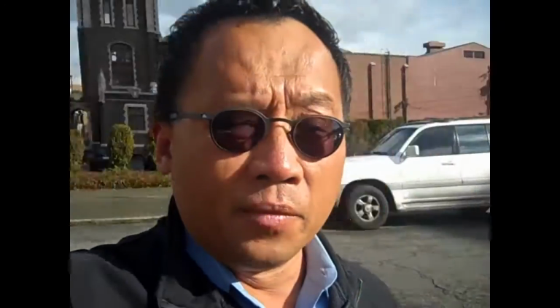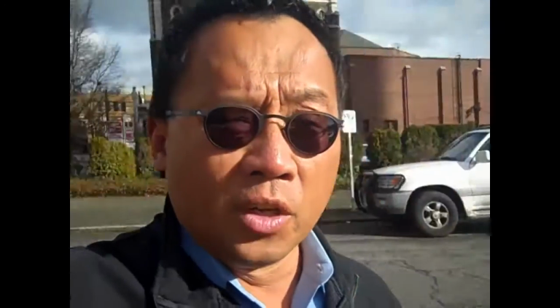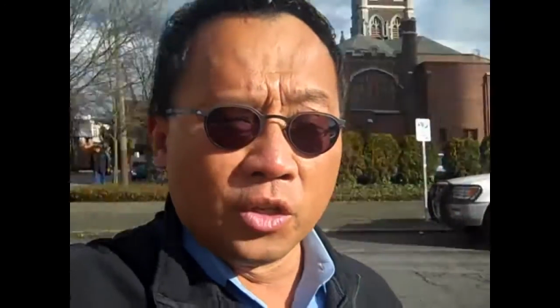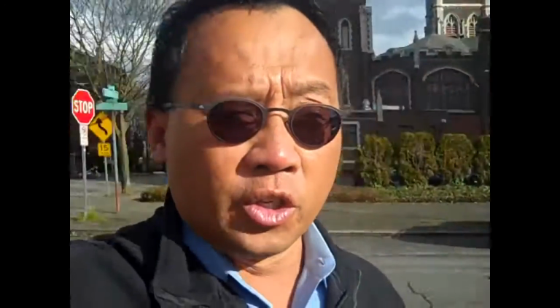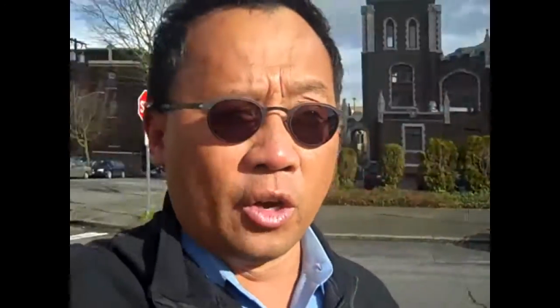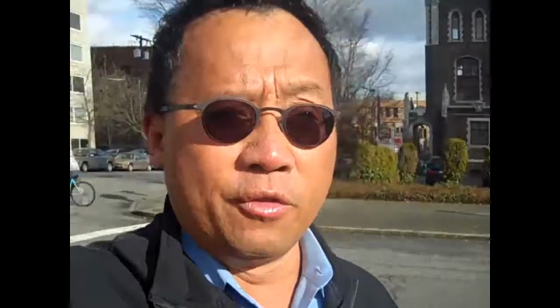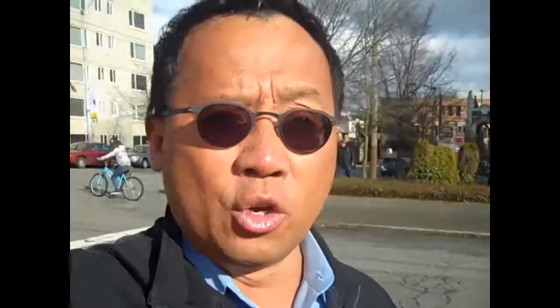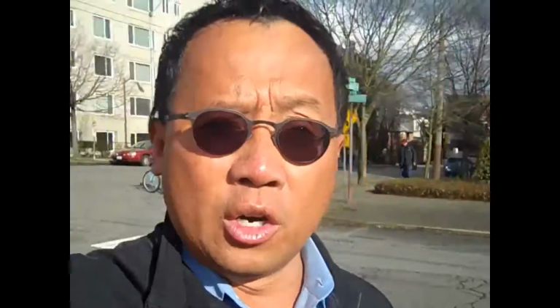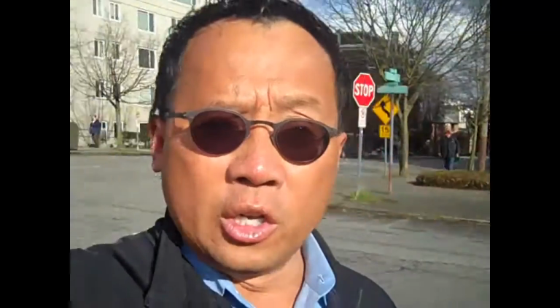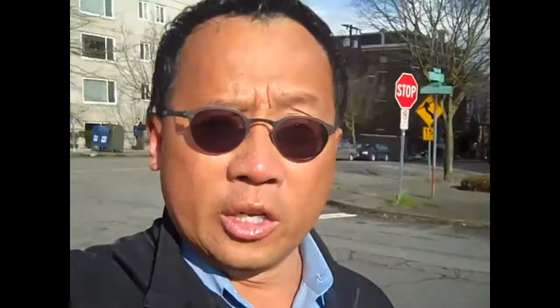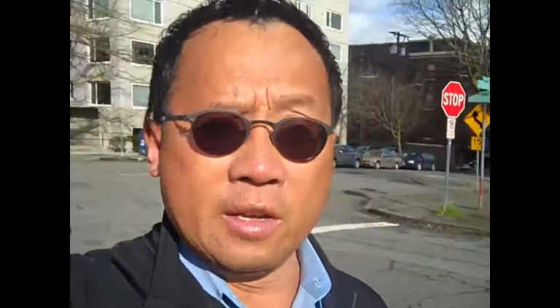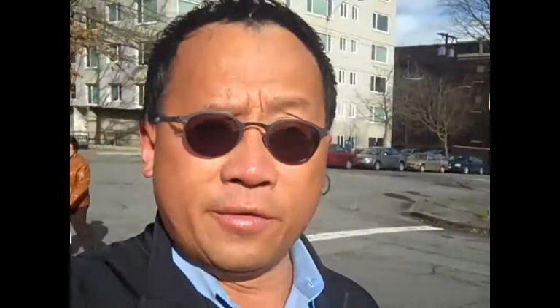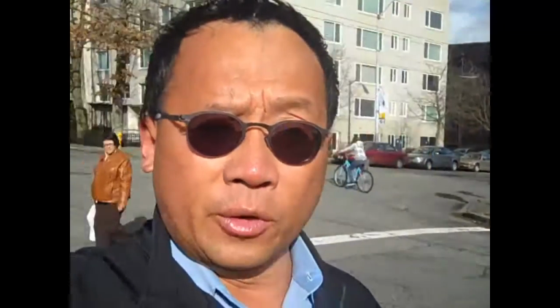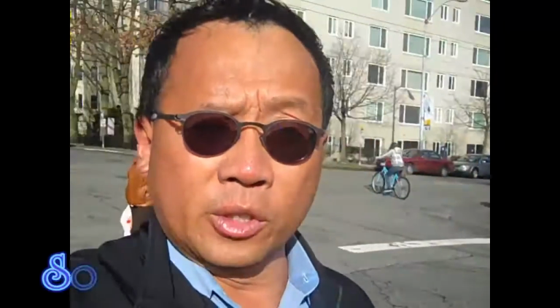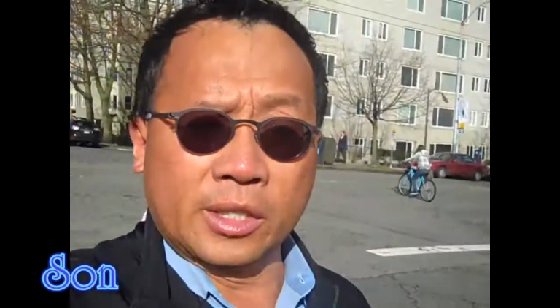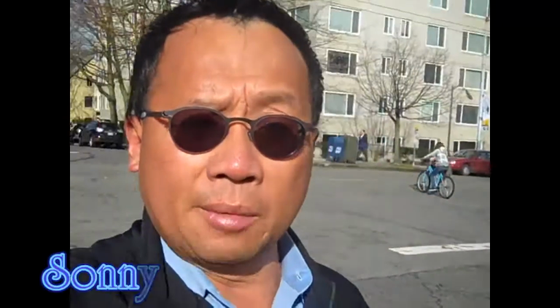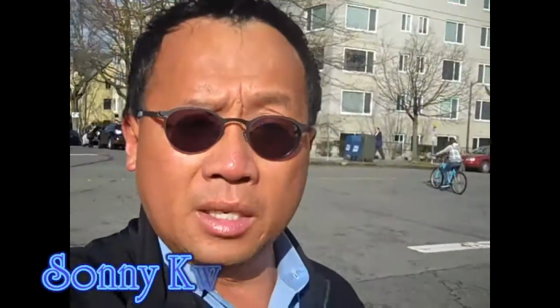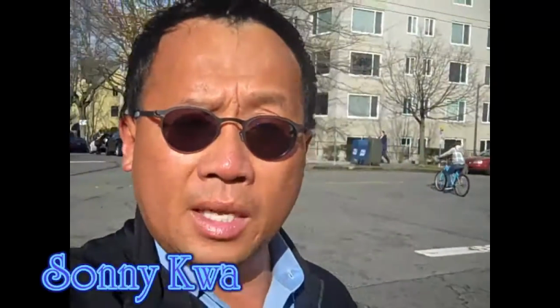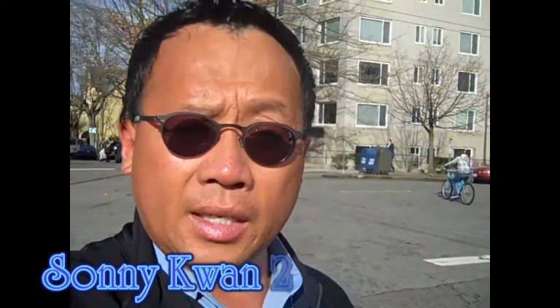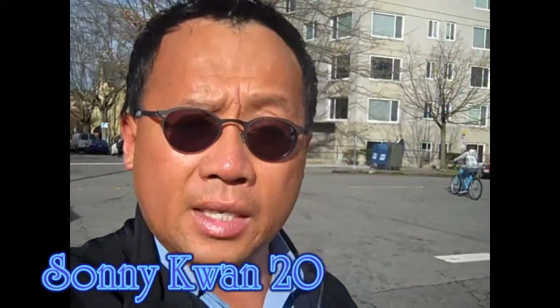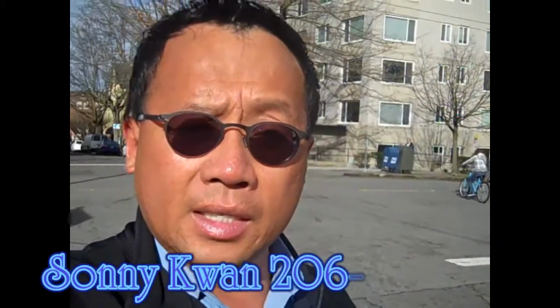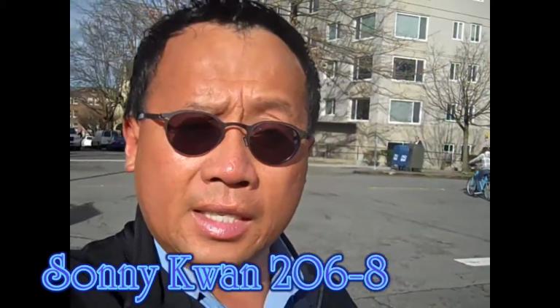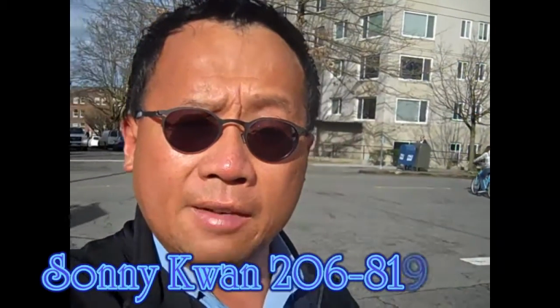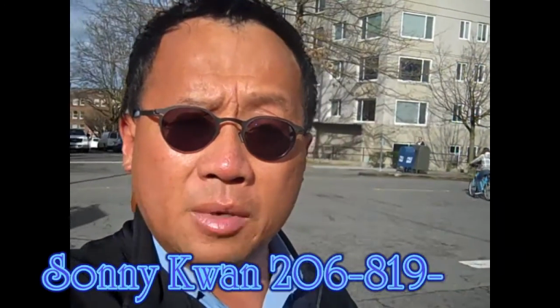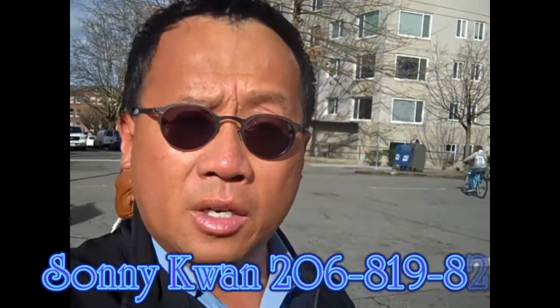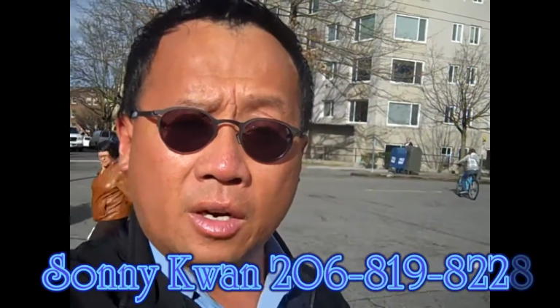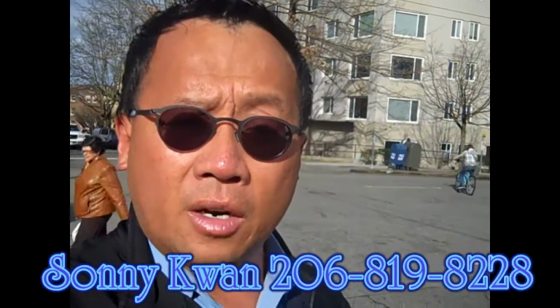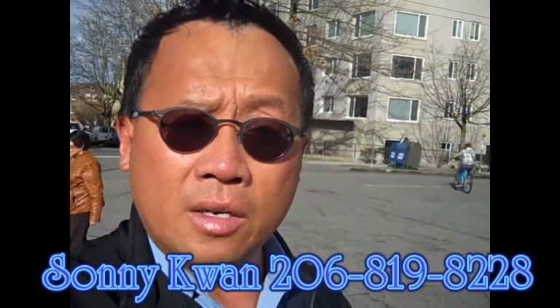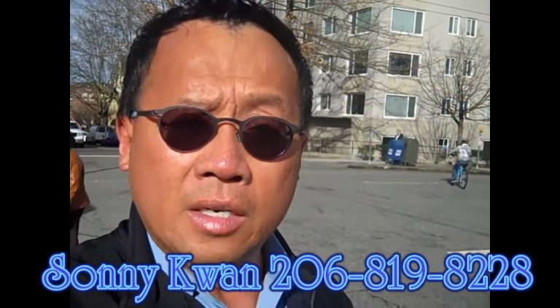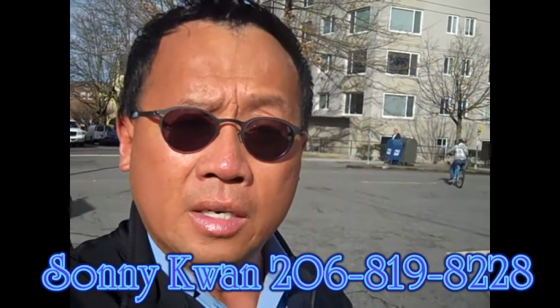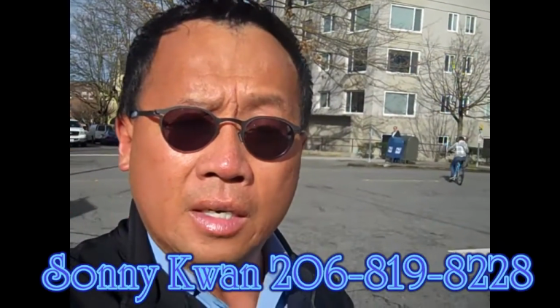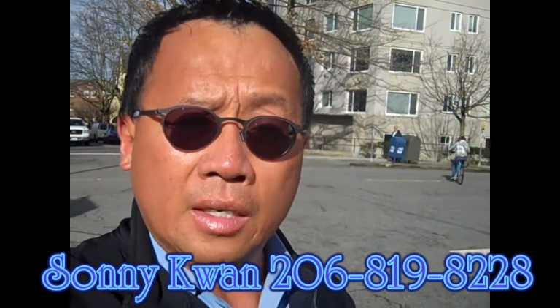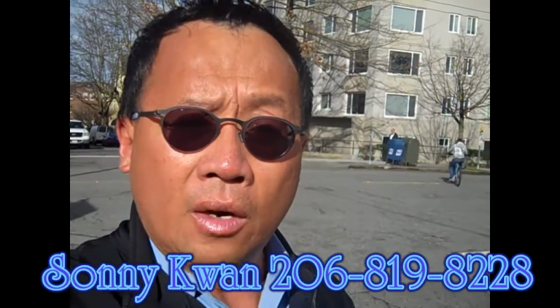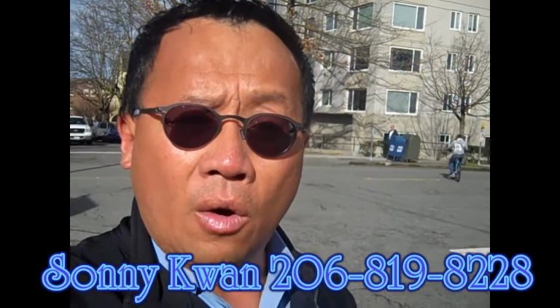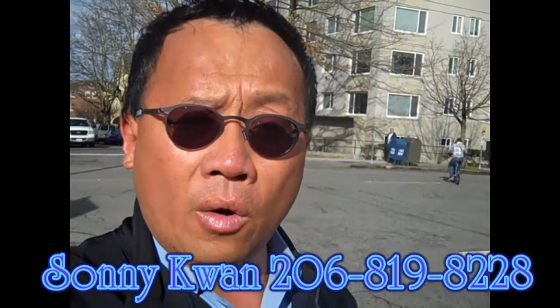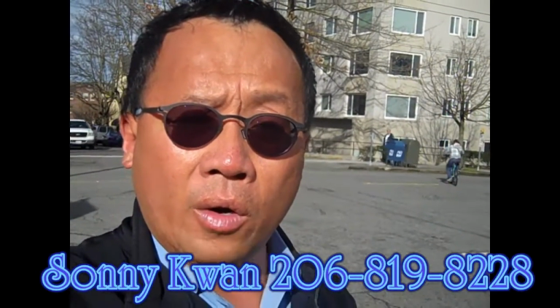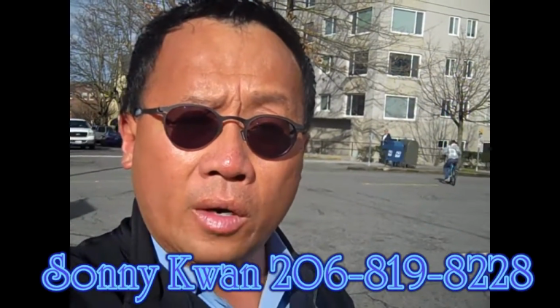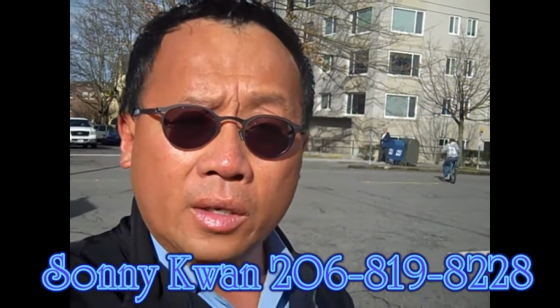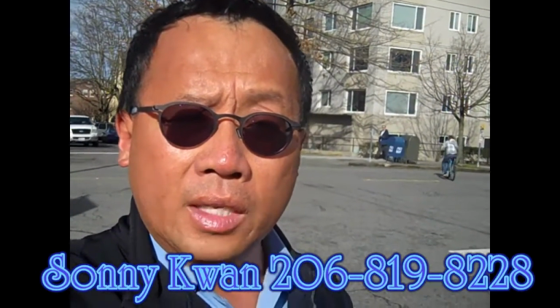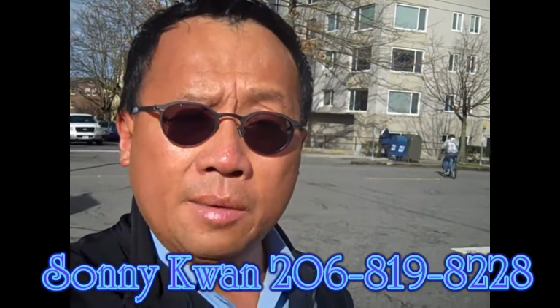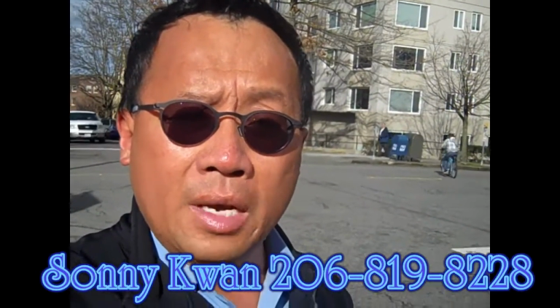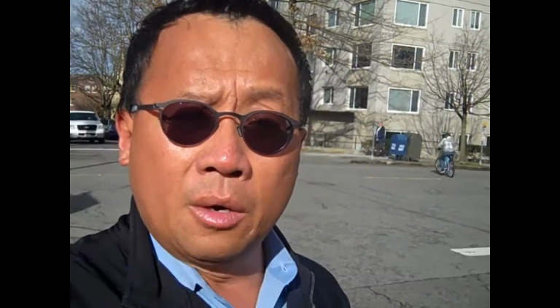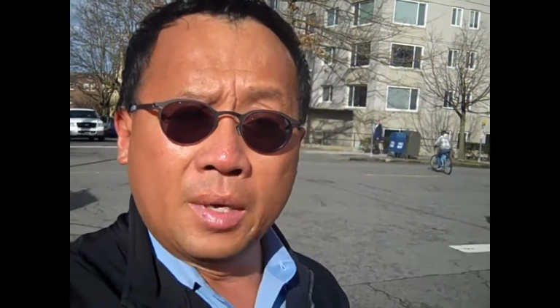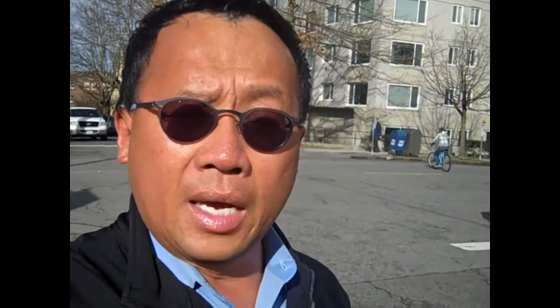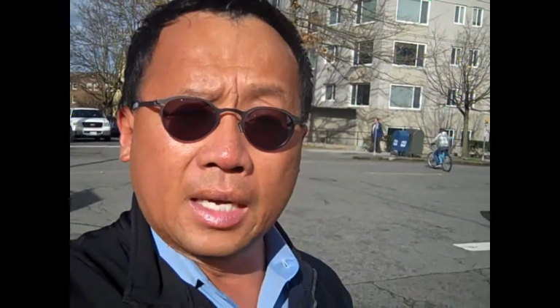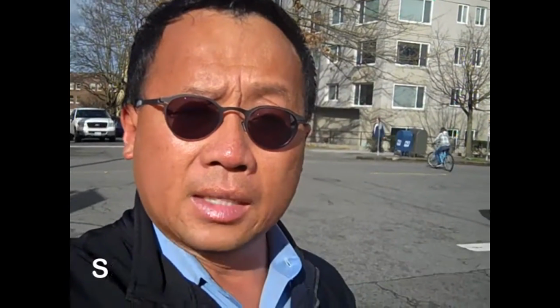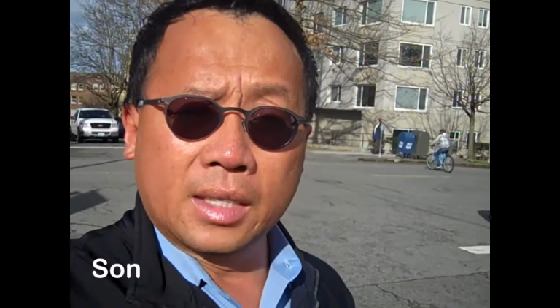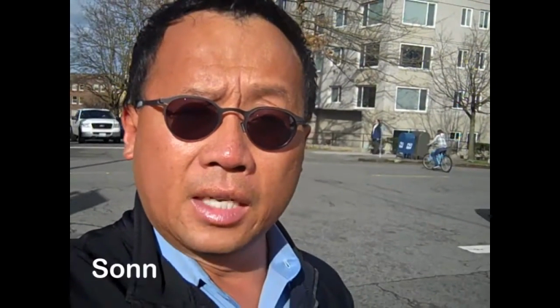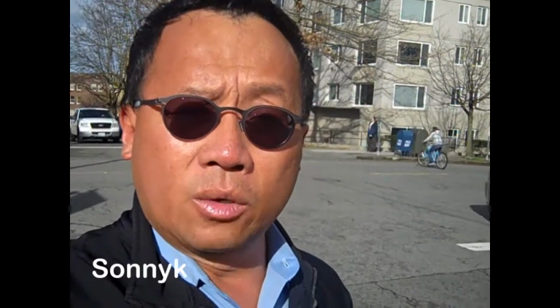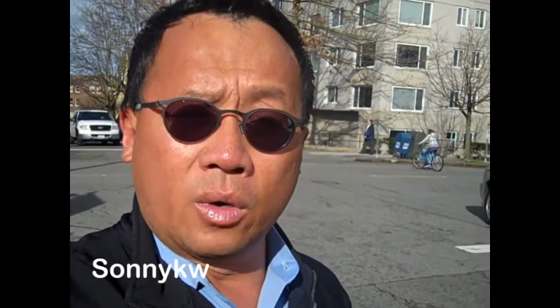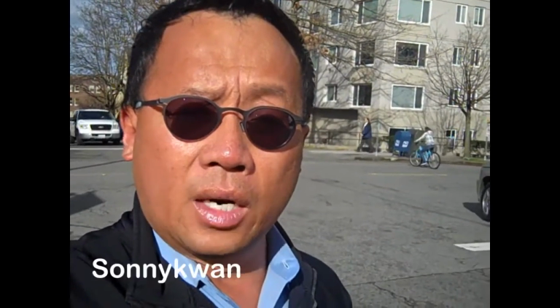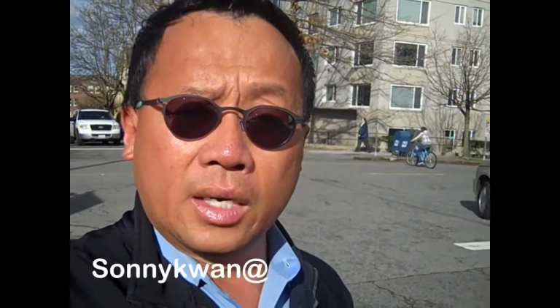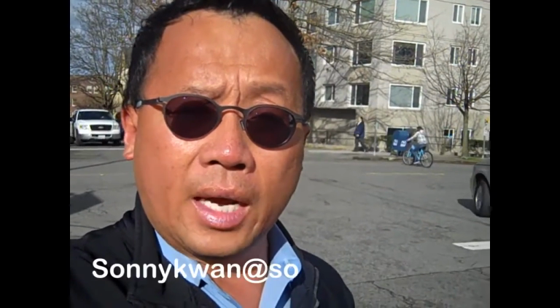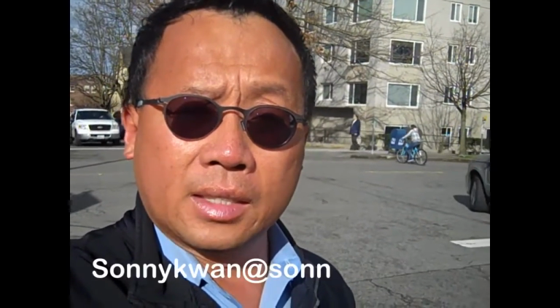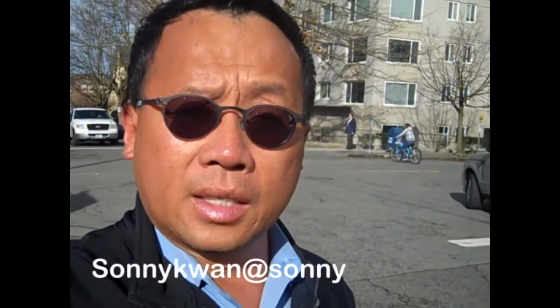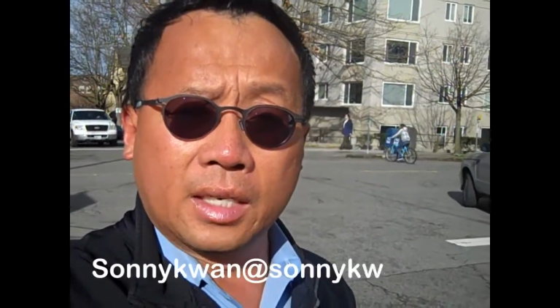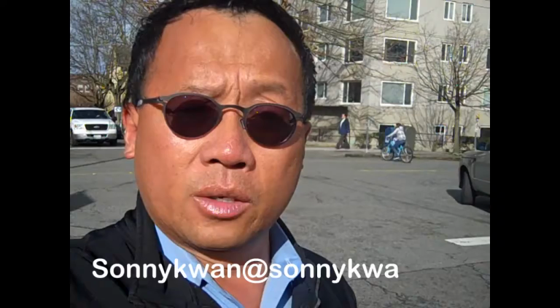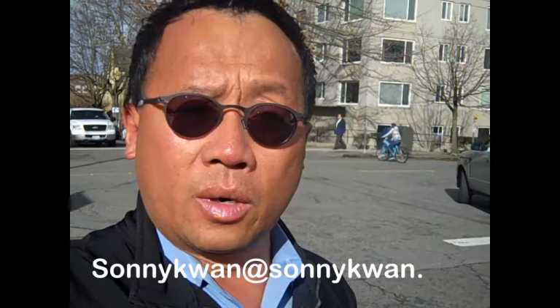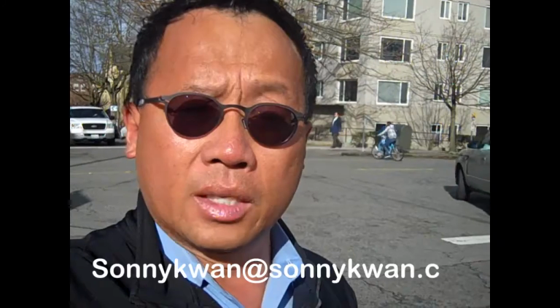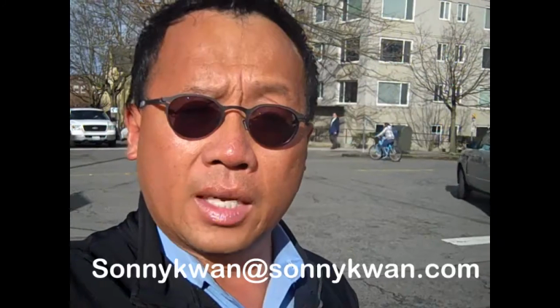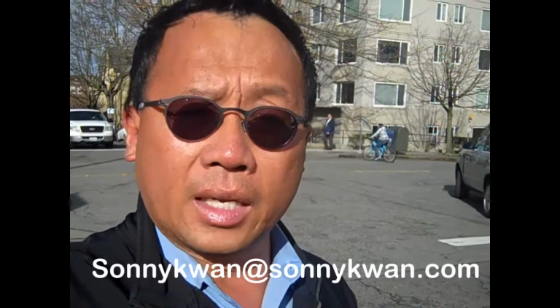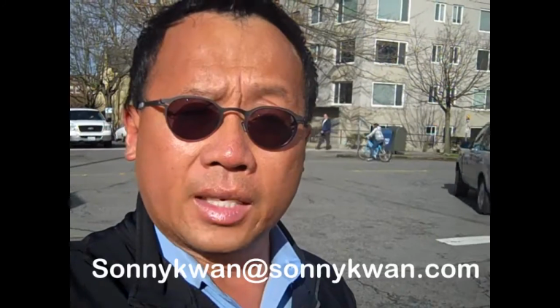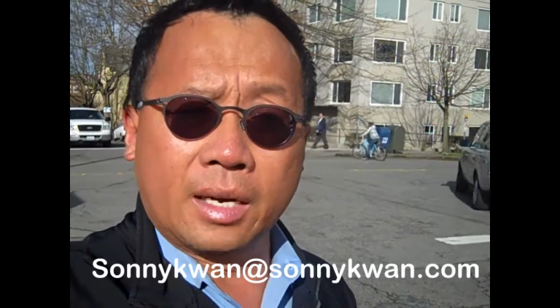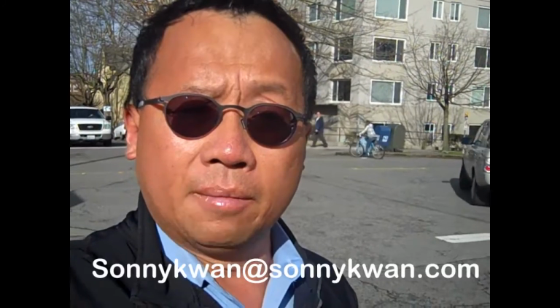So if you are looking for something like this, give me a call or email me at Sonny Kwan at SonnyKwan.com.